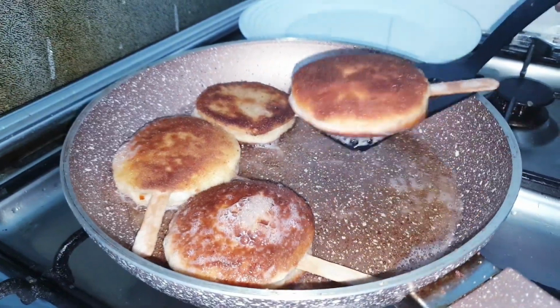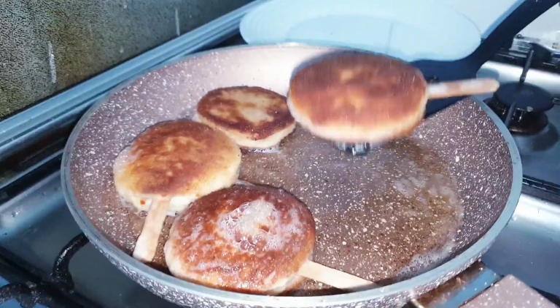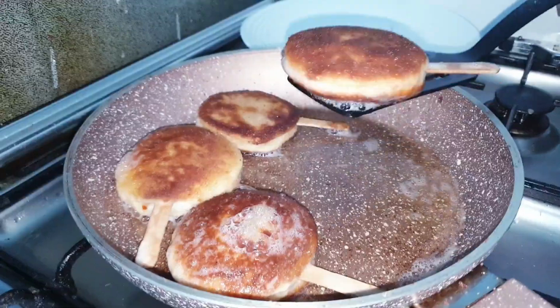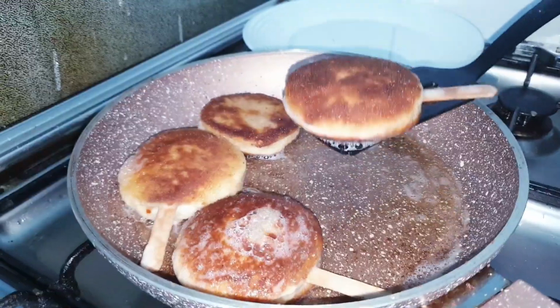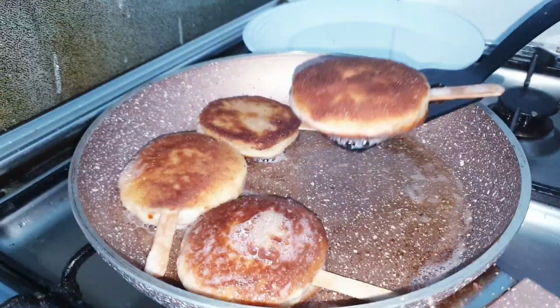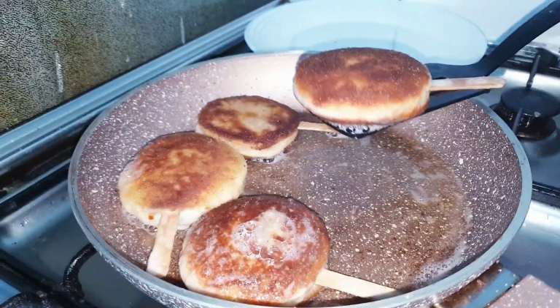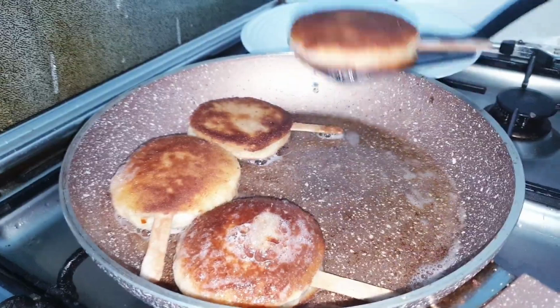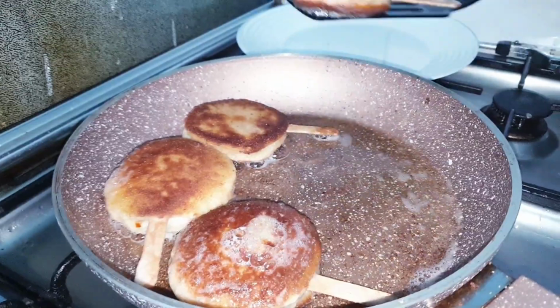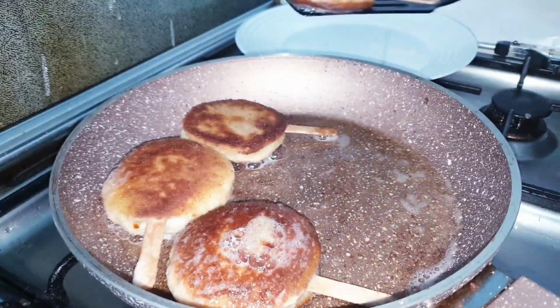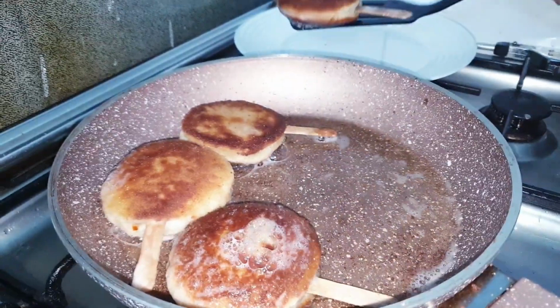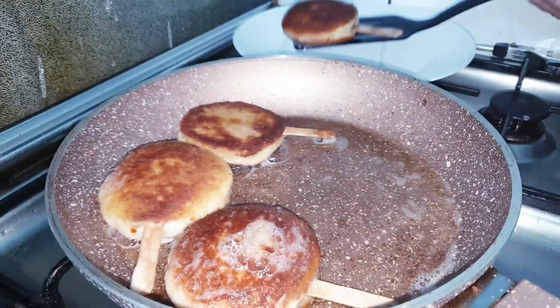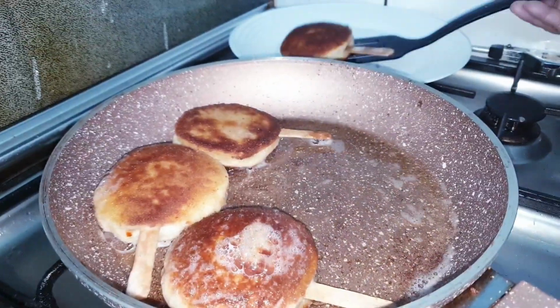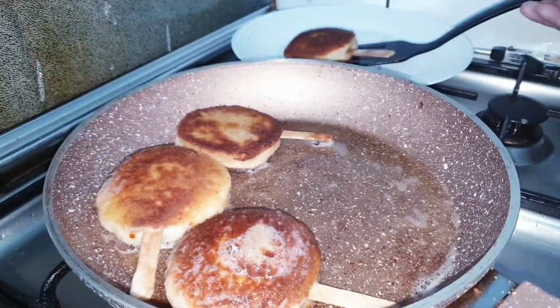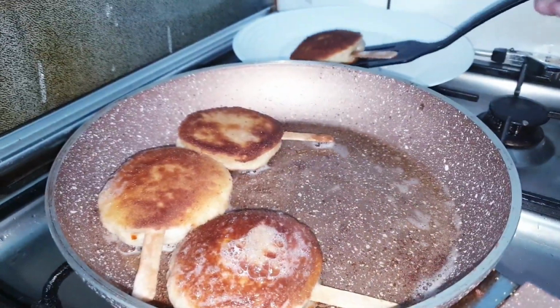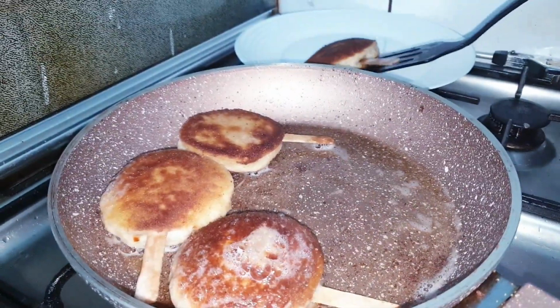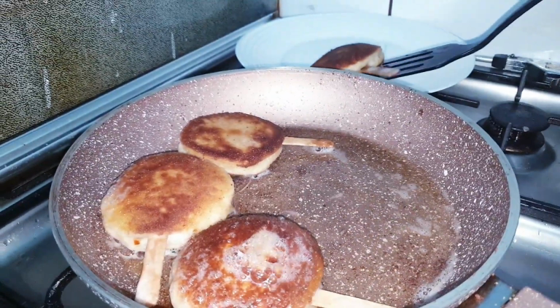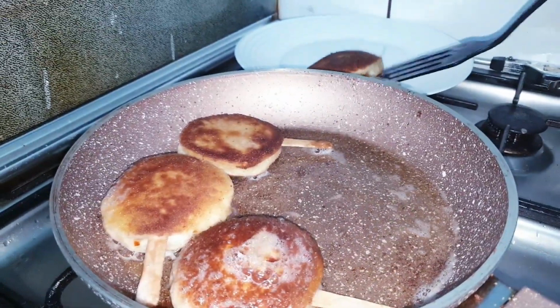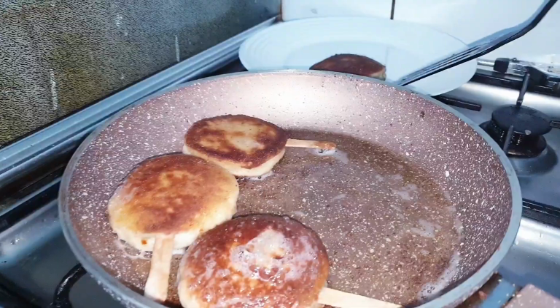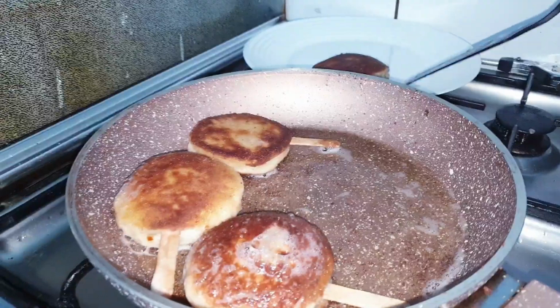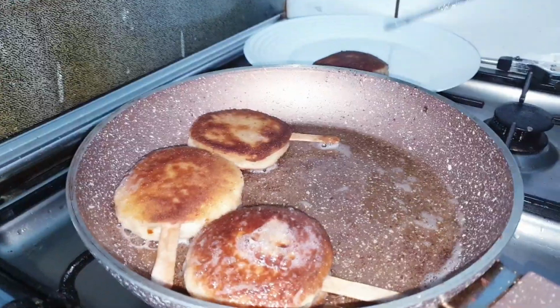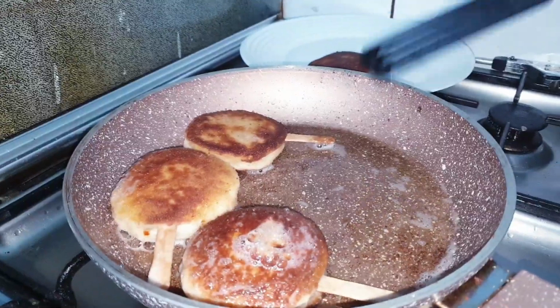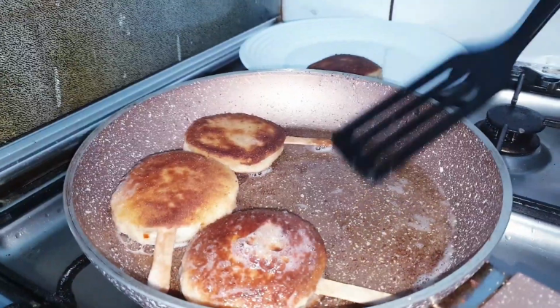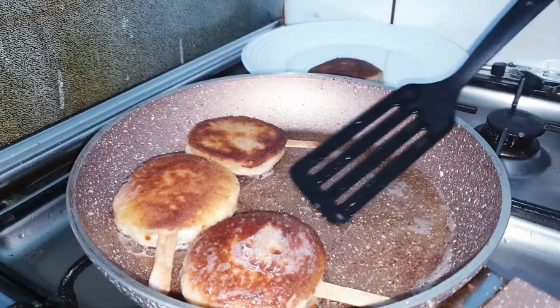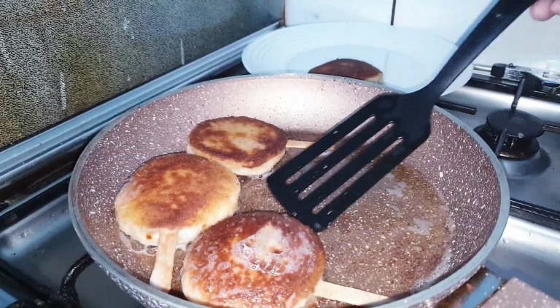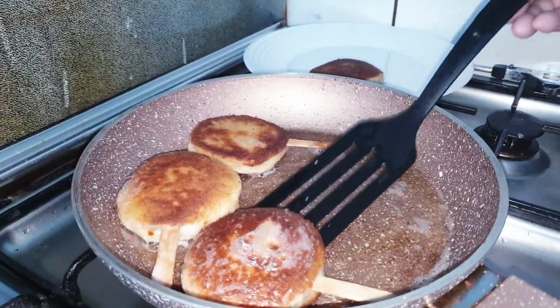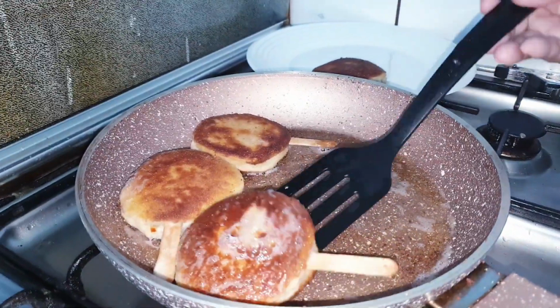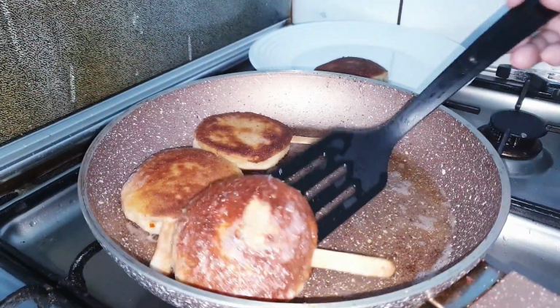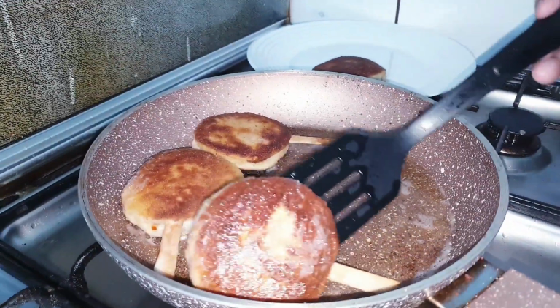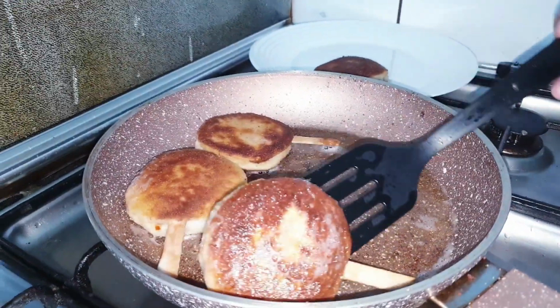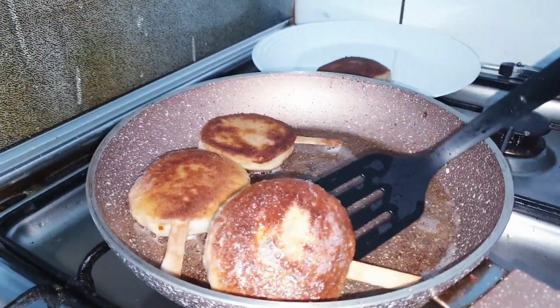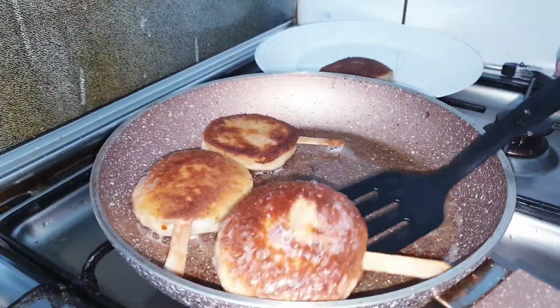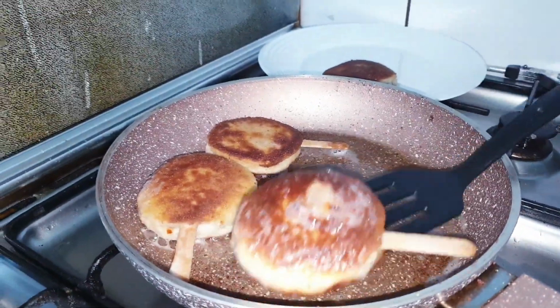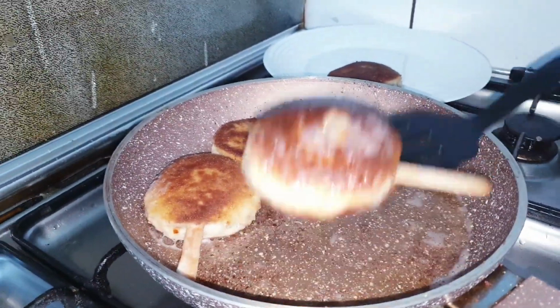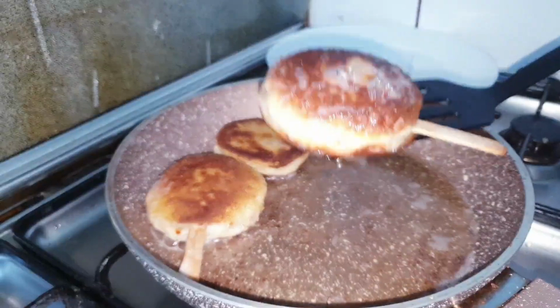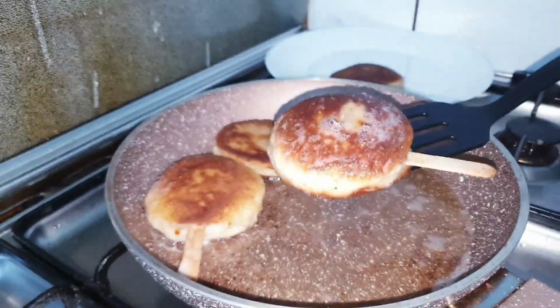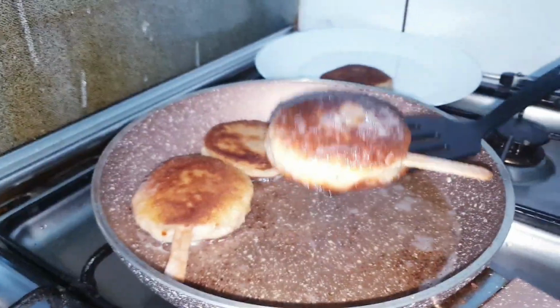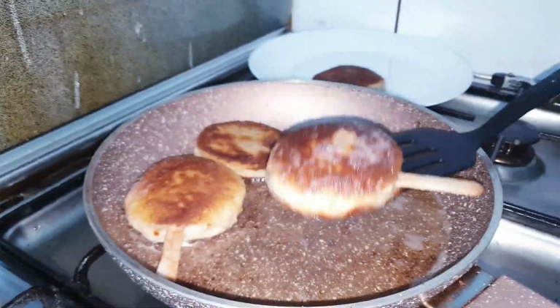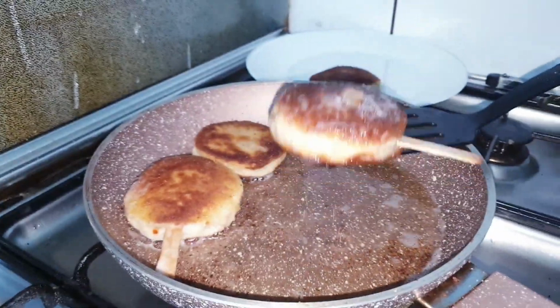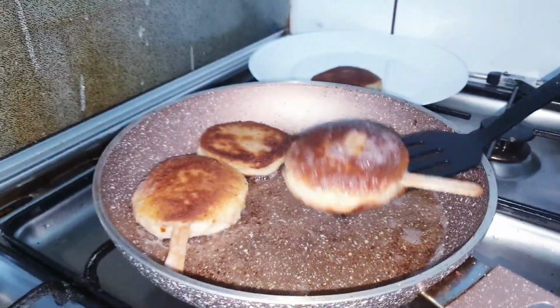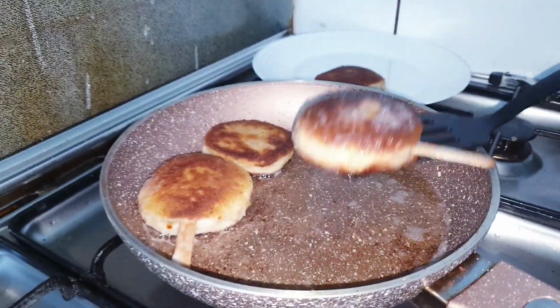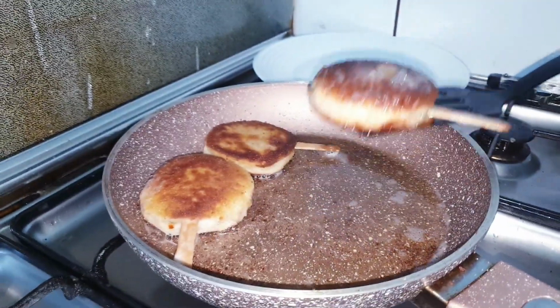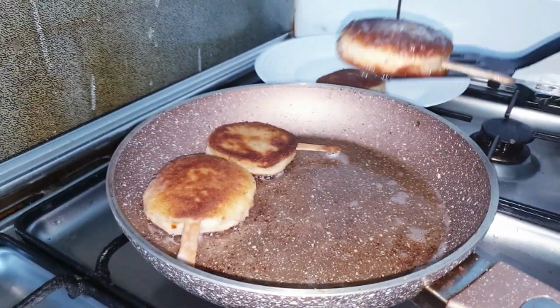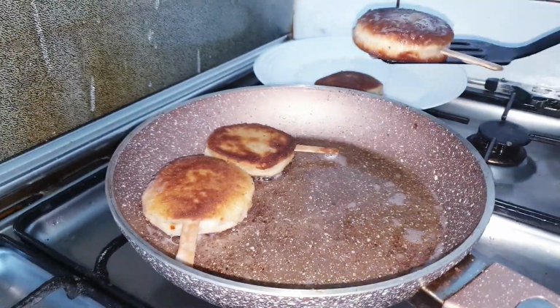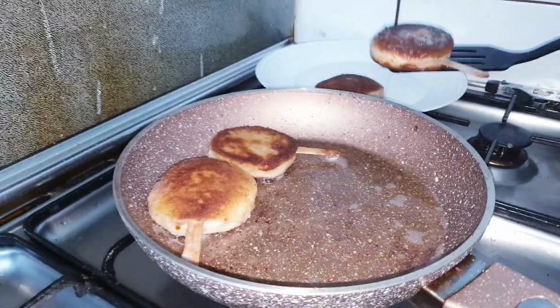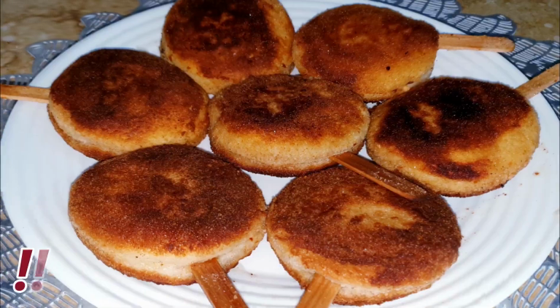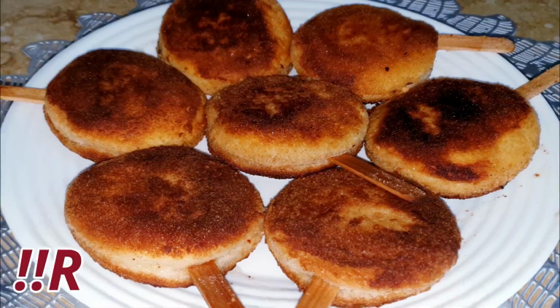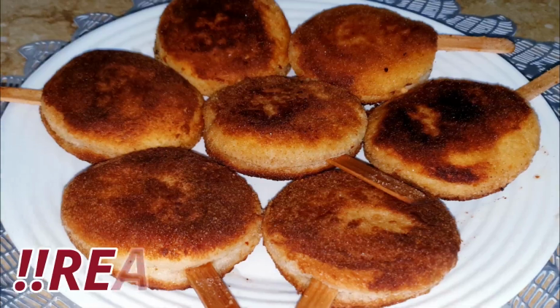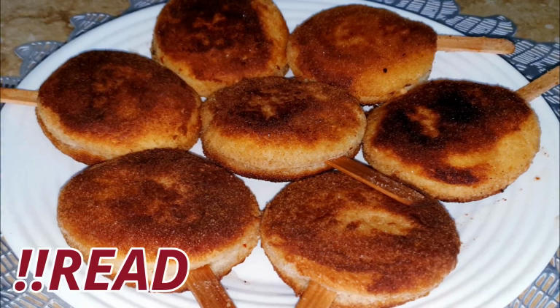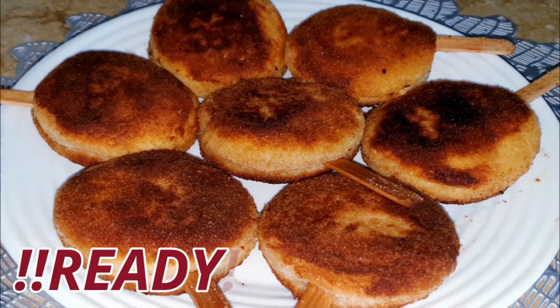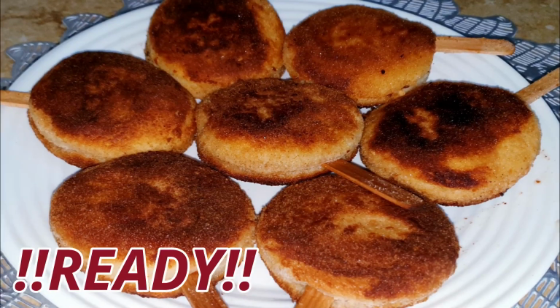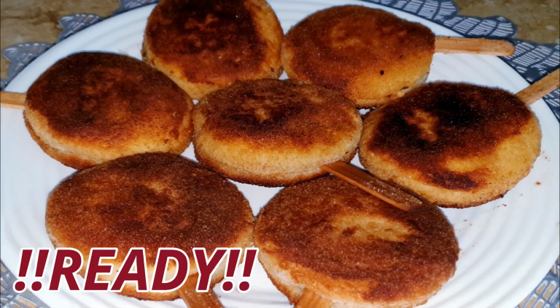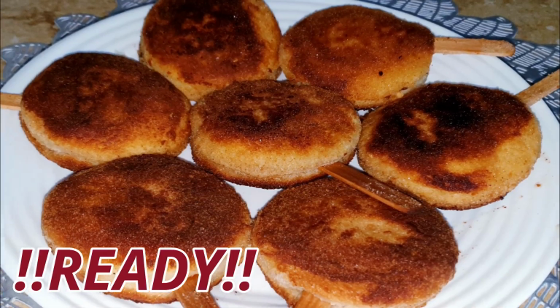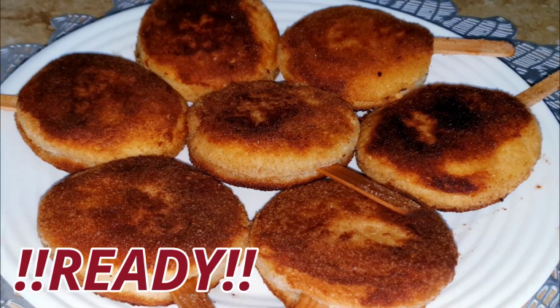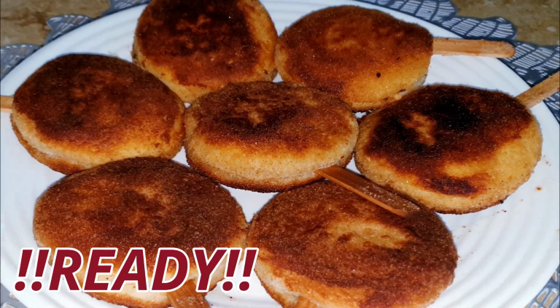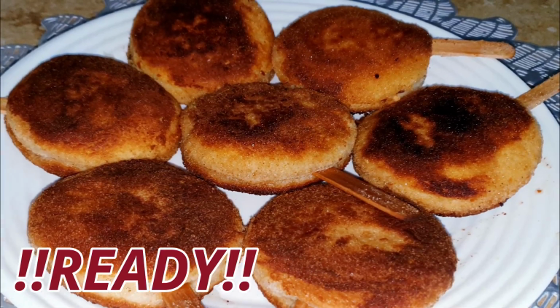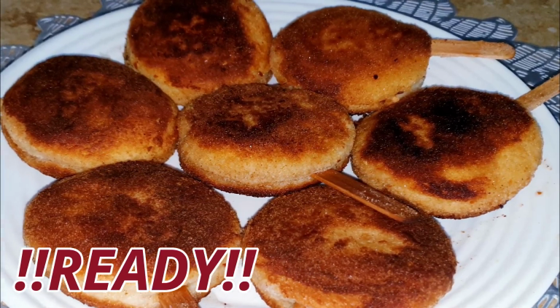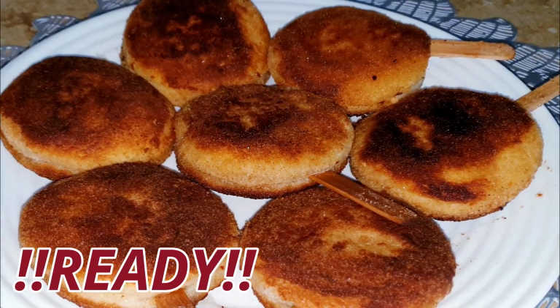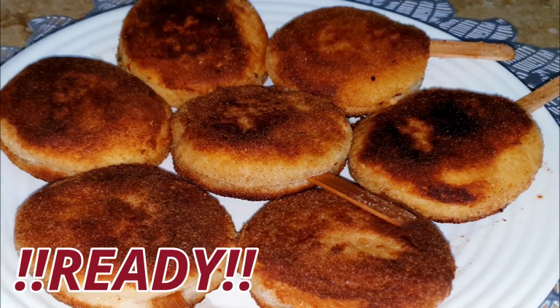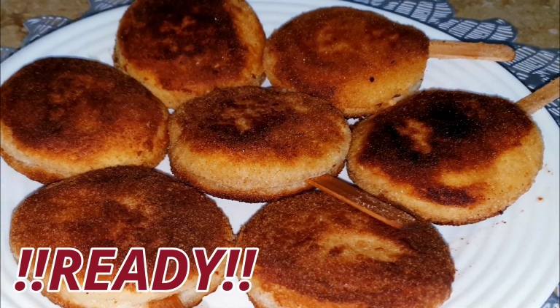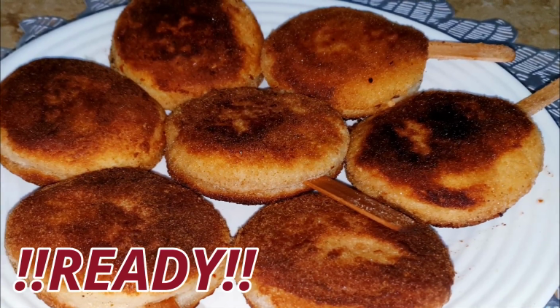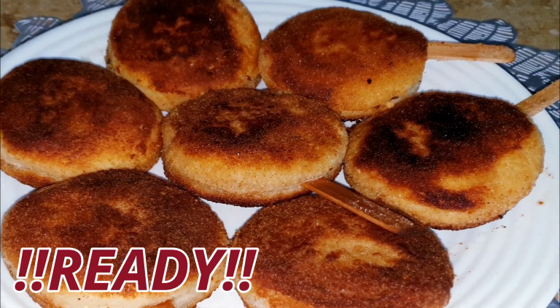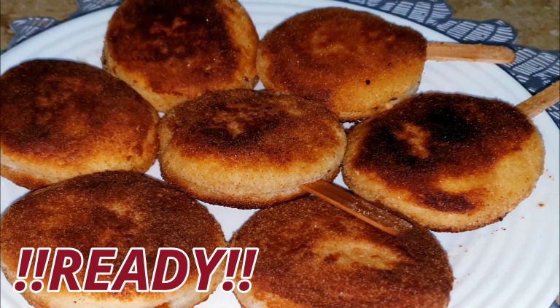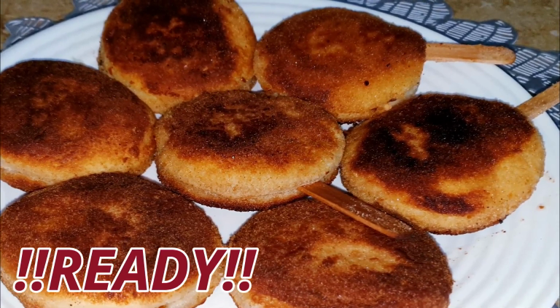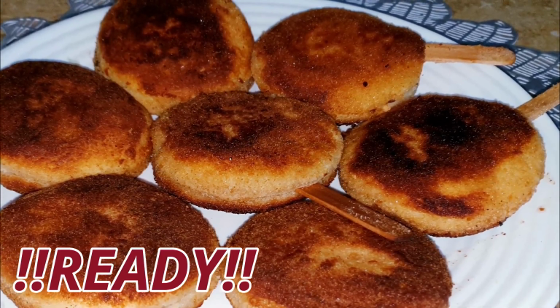Now the pizza pops are ready to dish out.